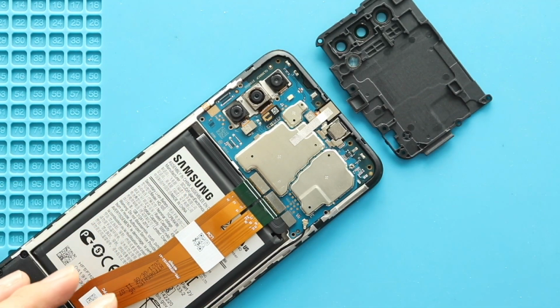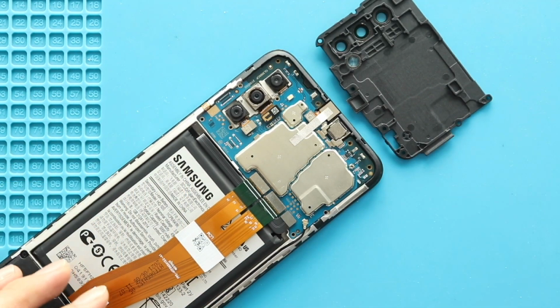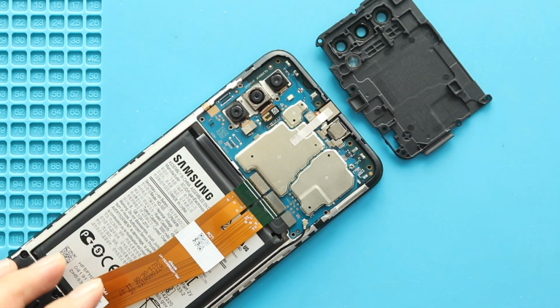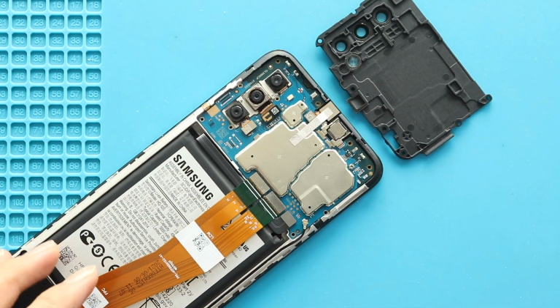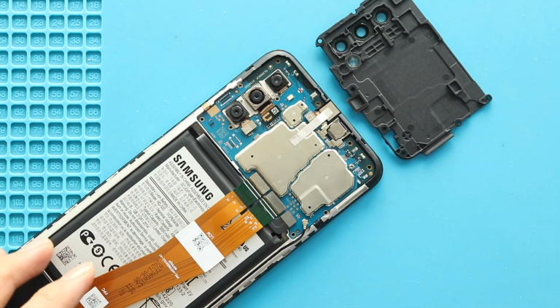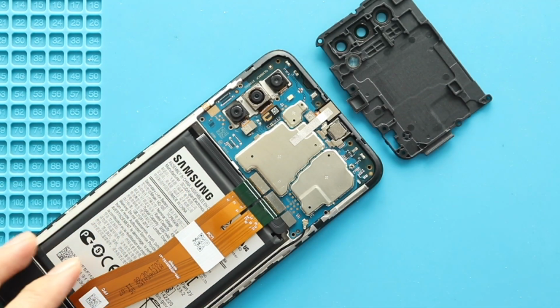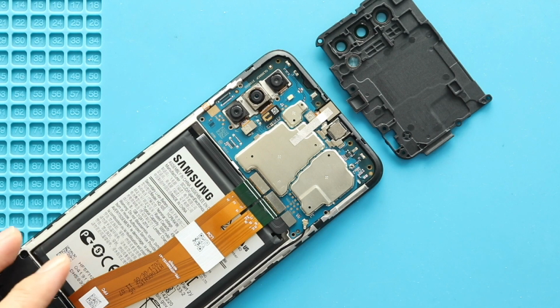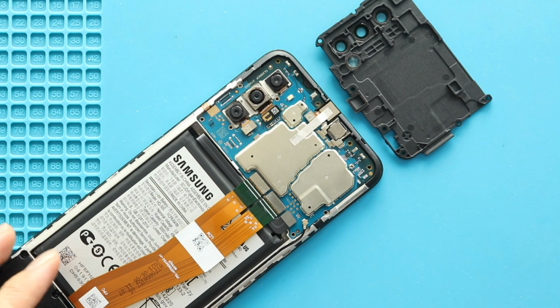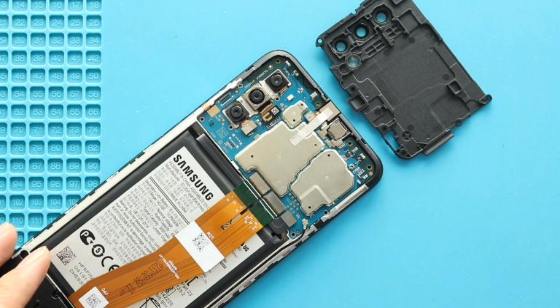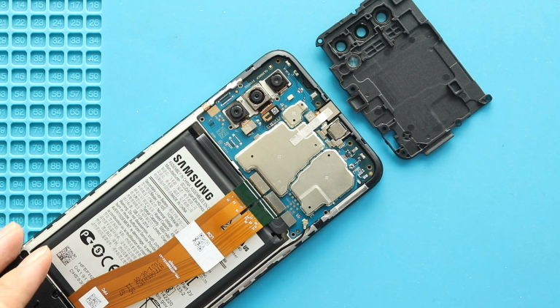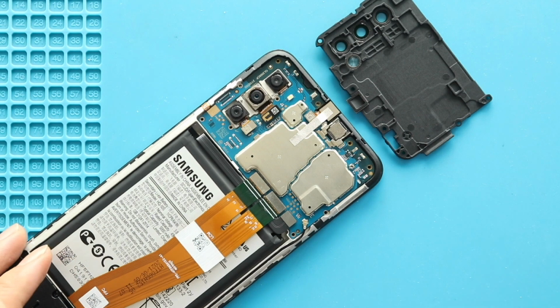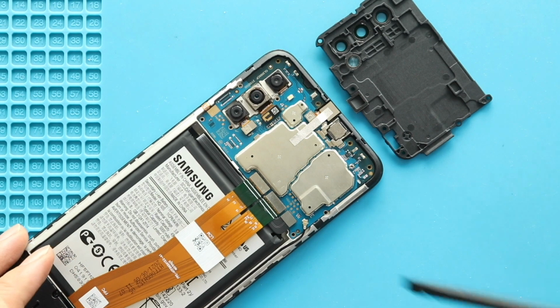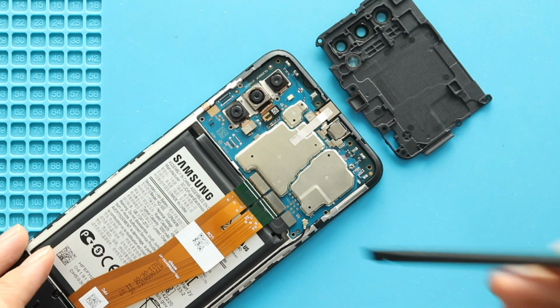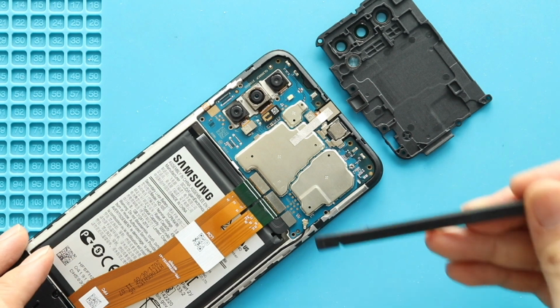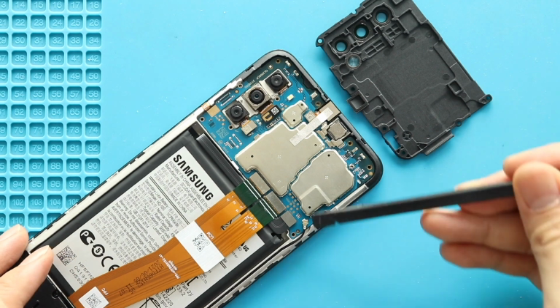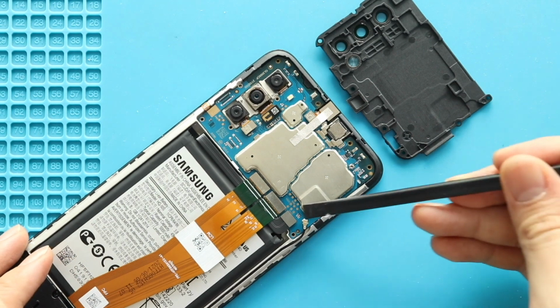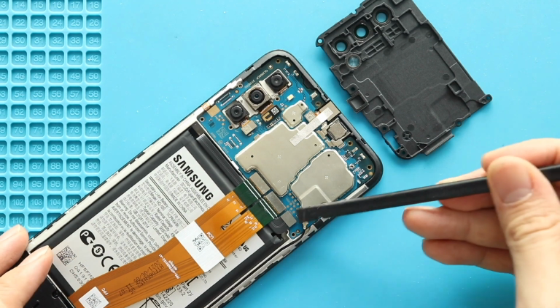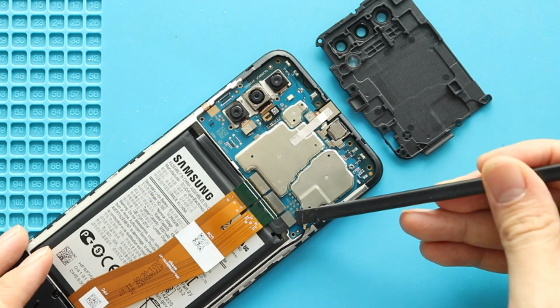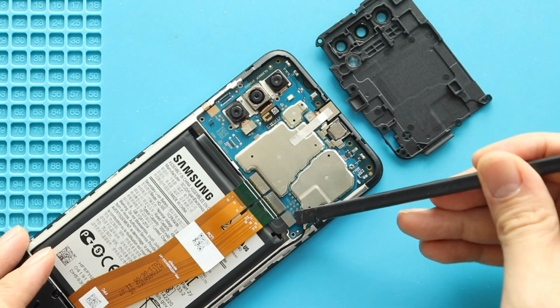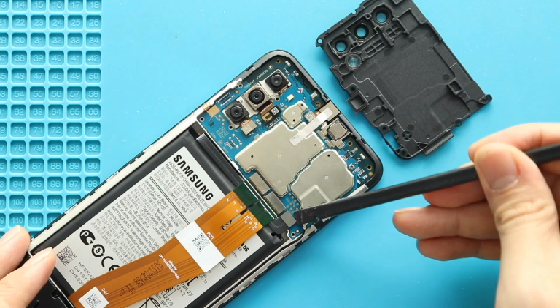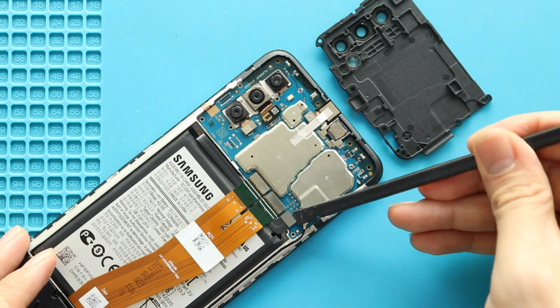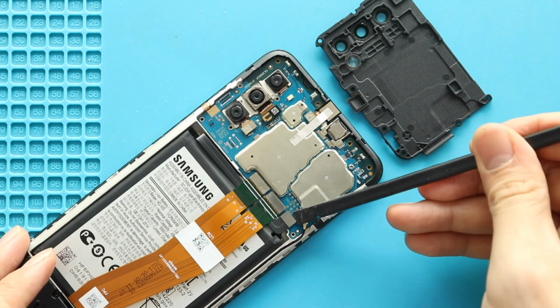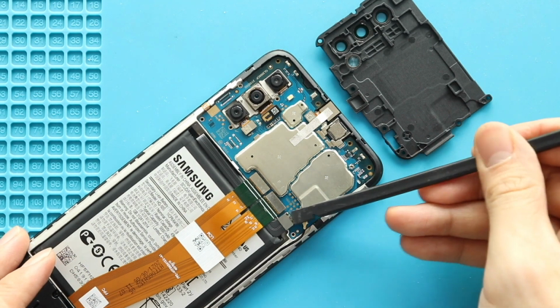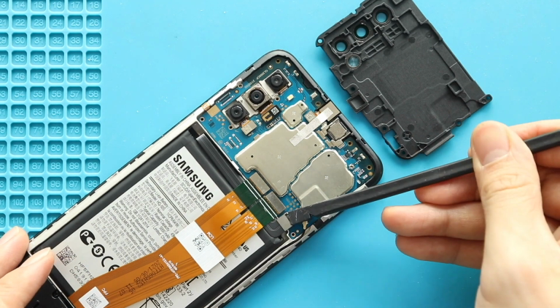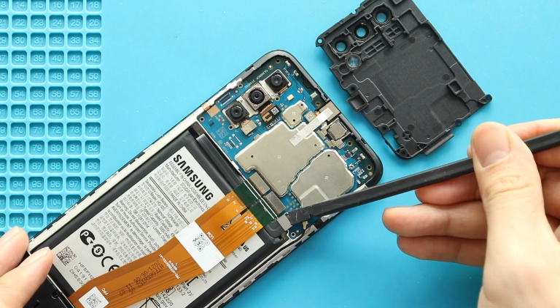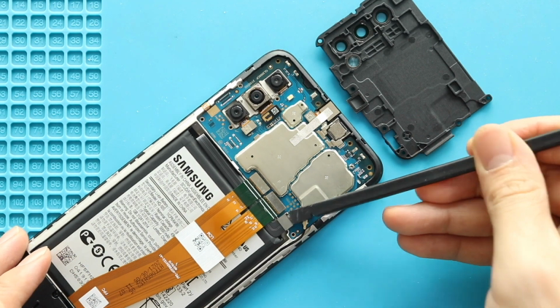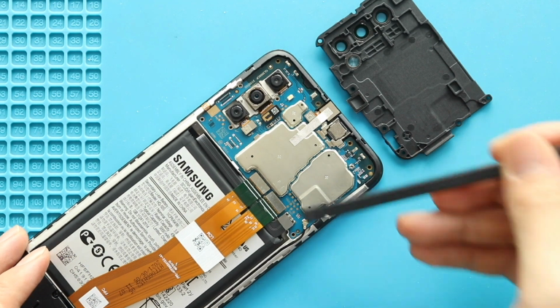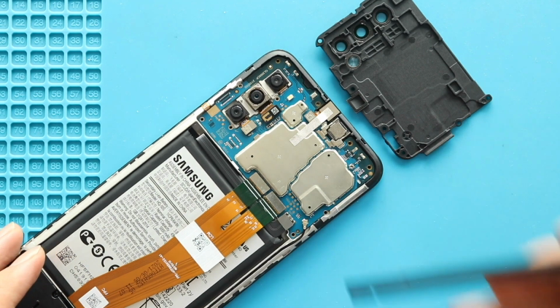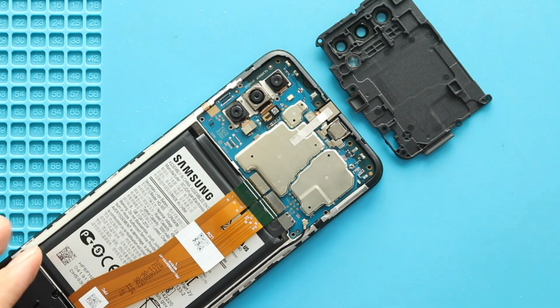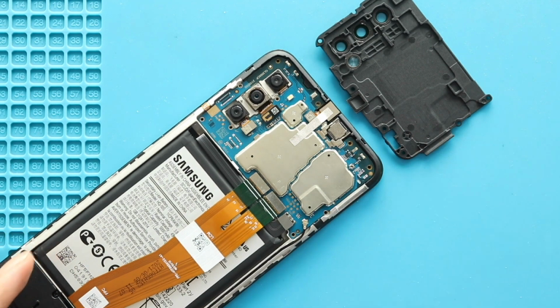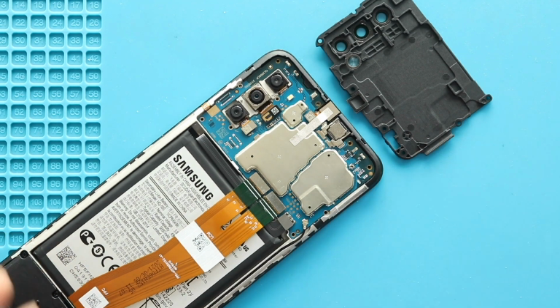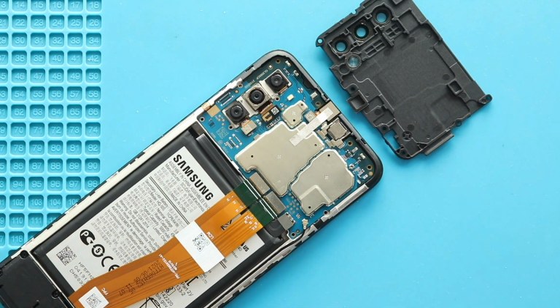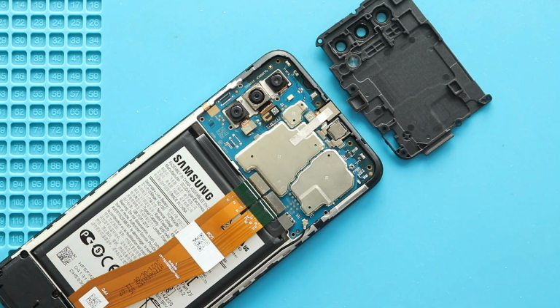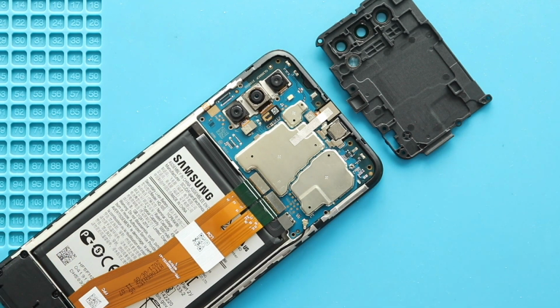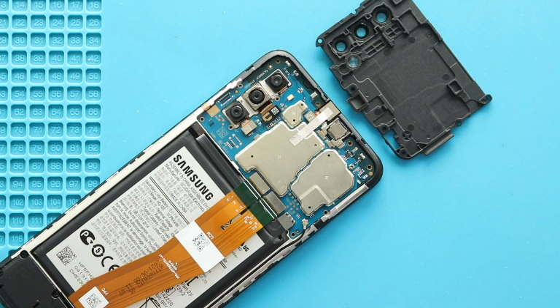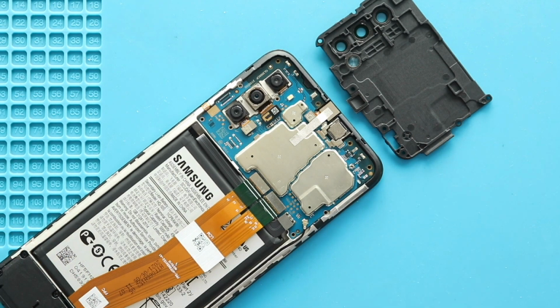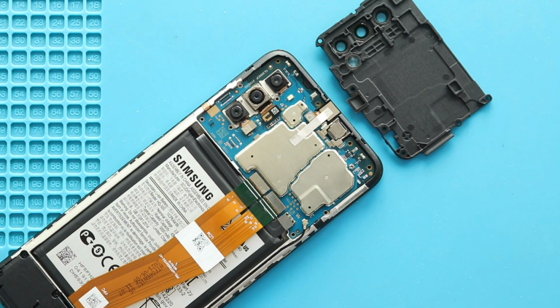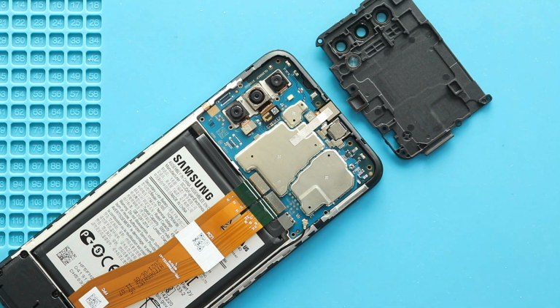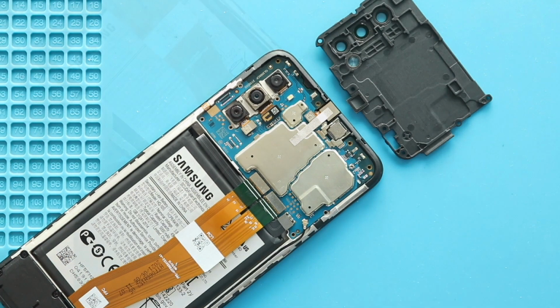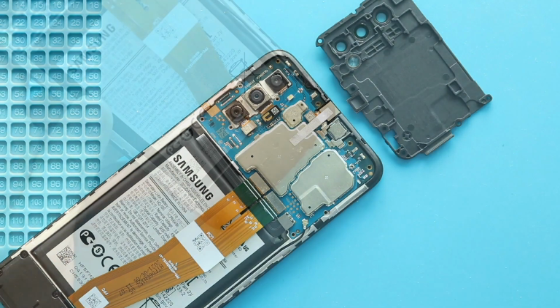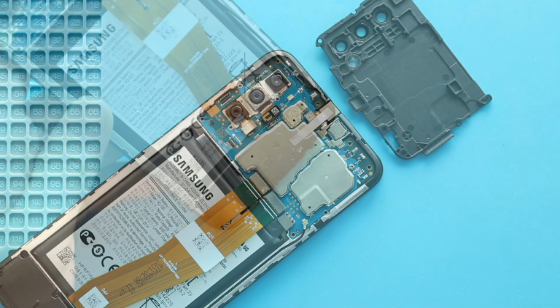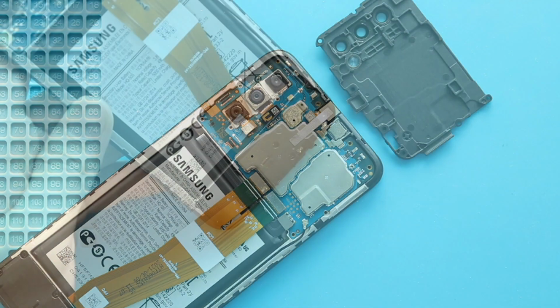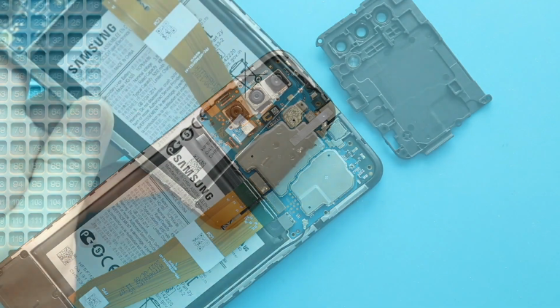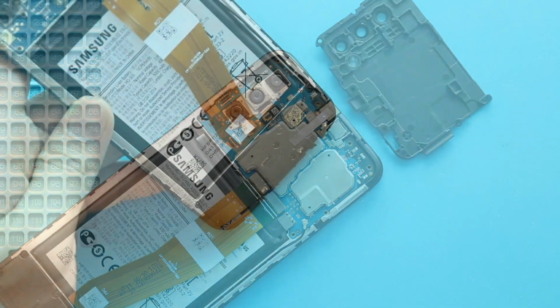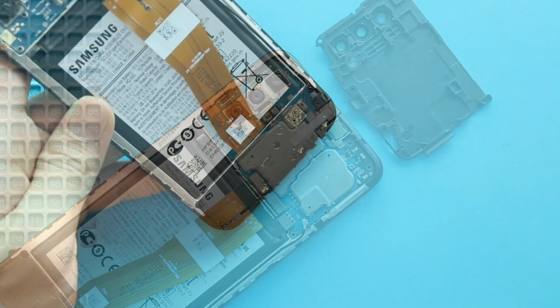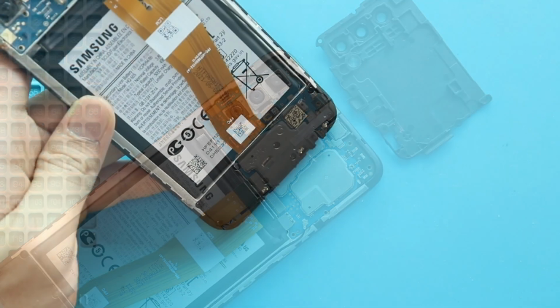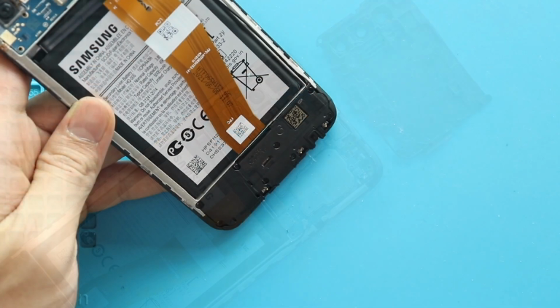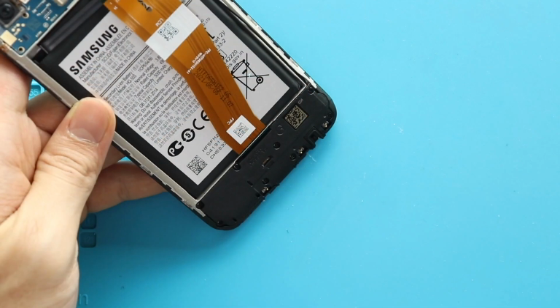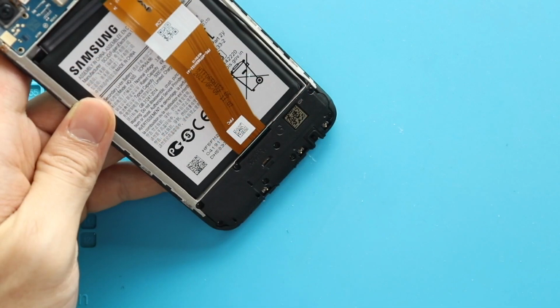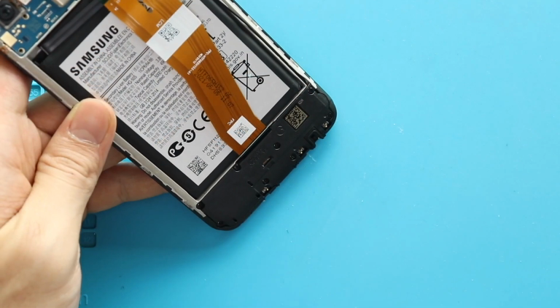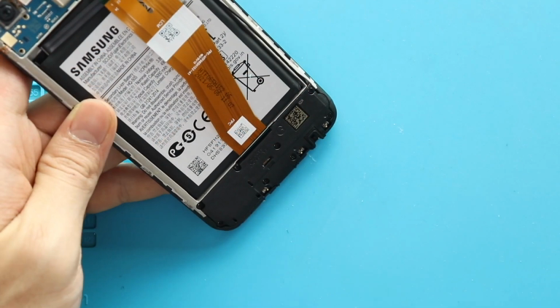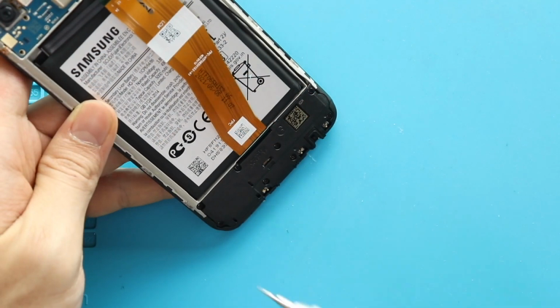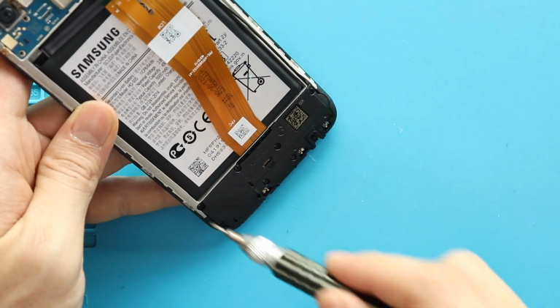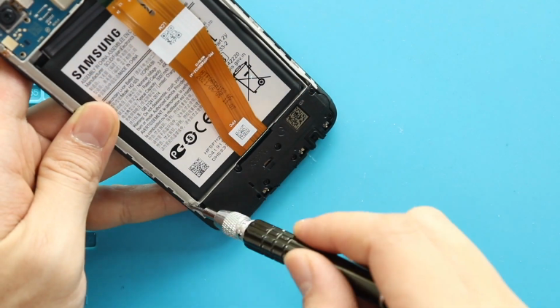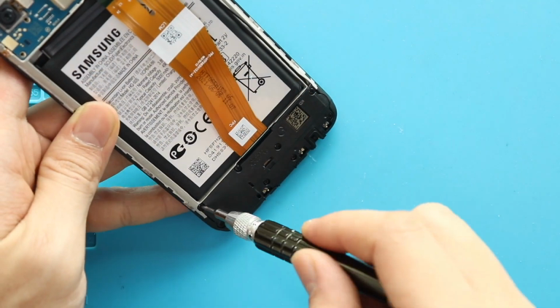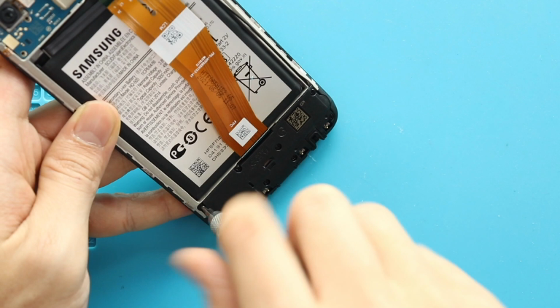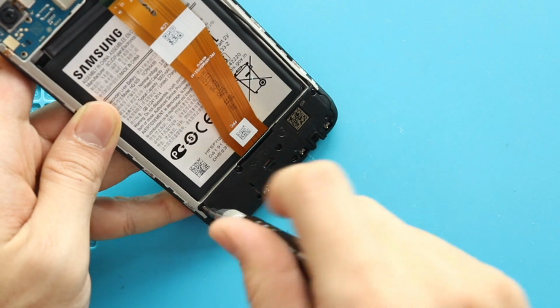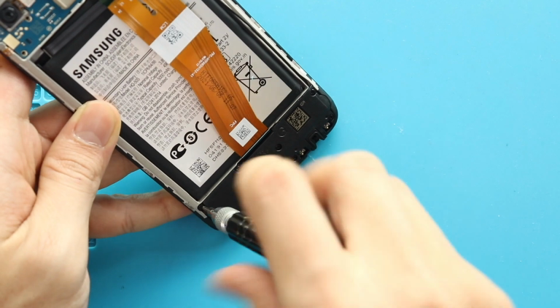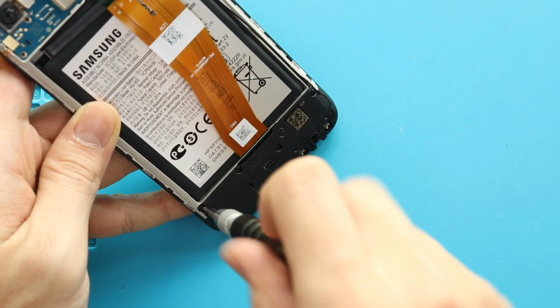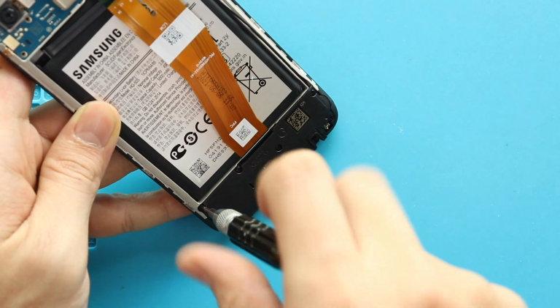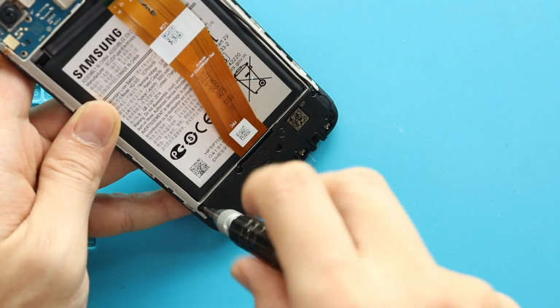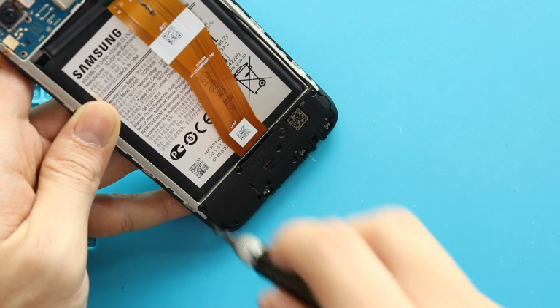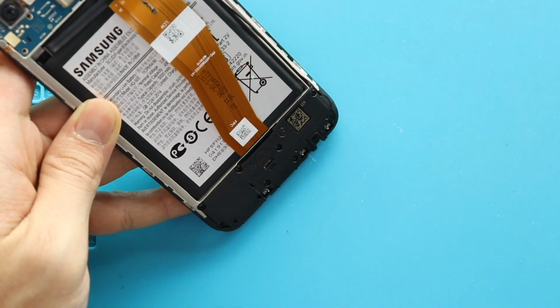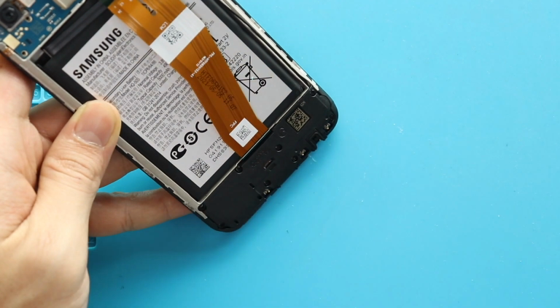Next, unplug the battery connector. Next, move to the bottom and take out the cover by undoing 8 screws.